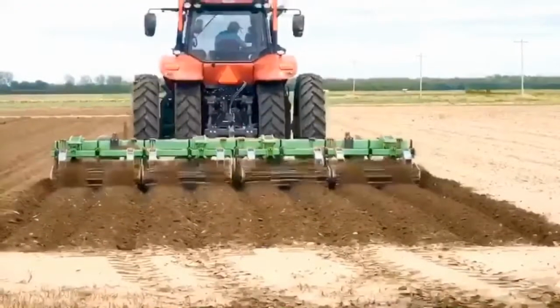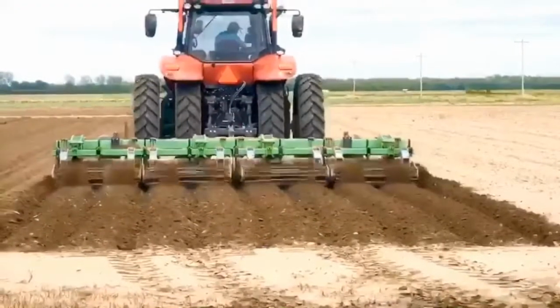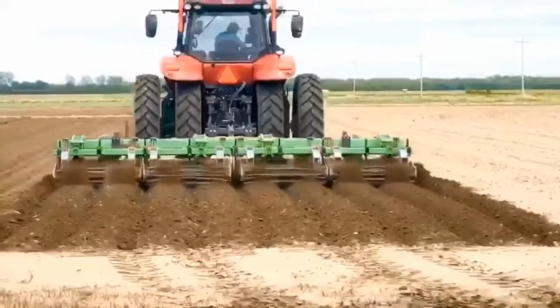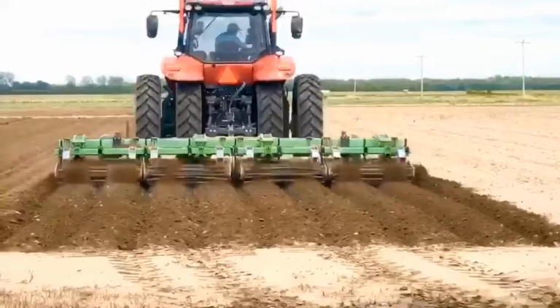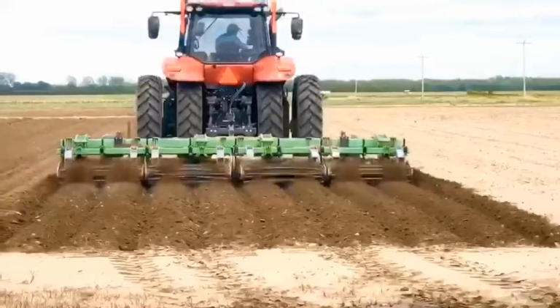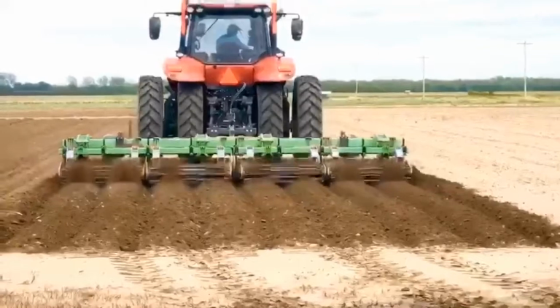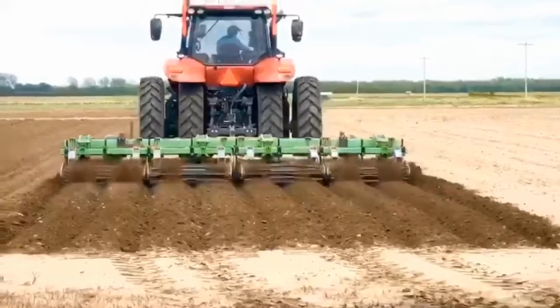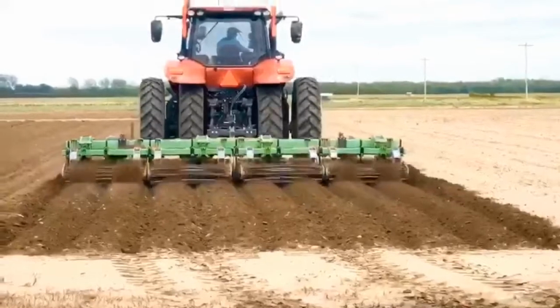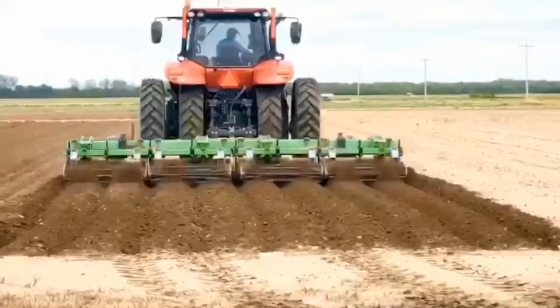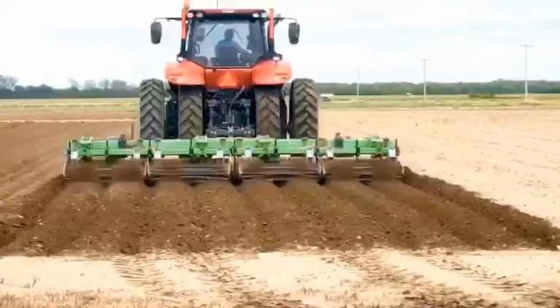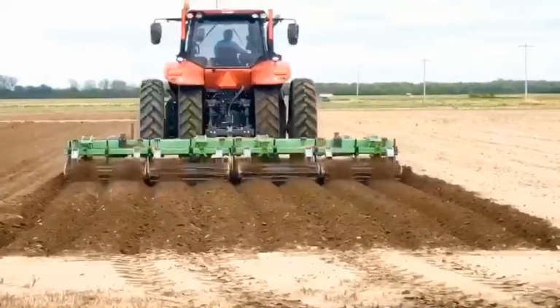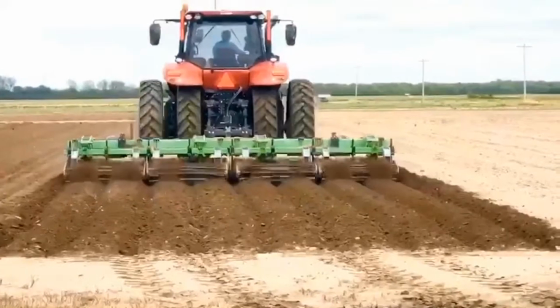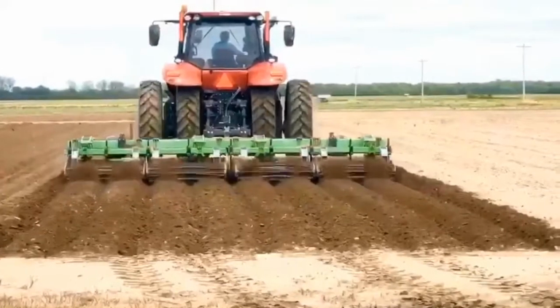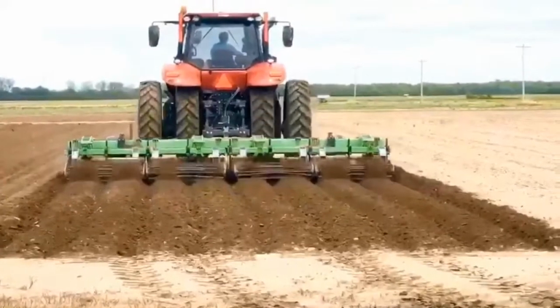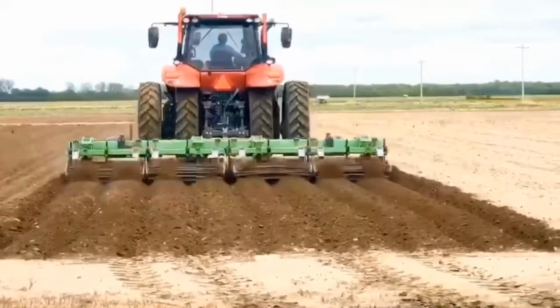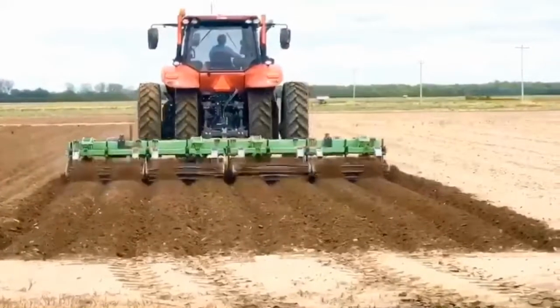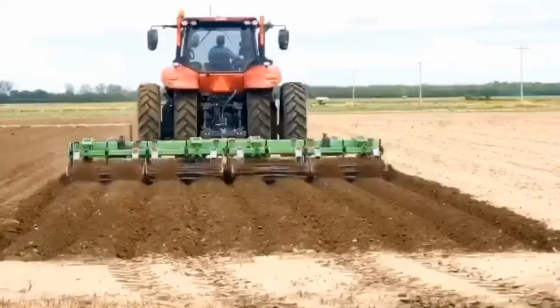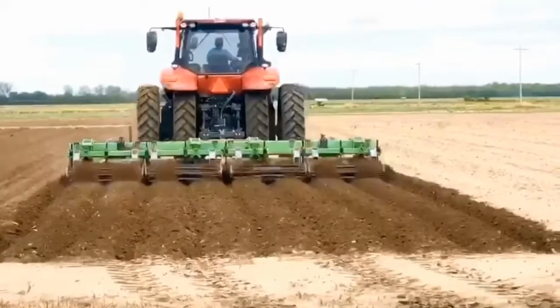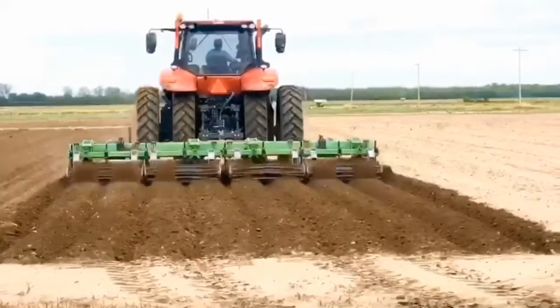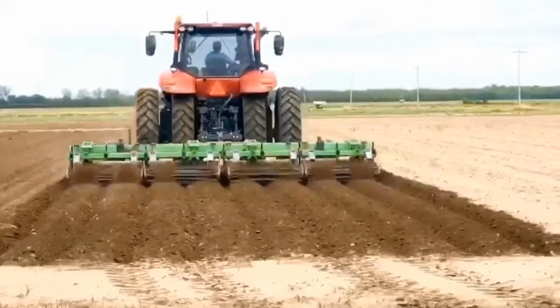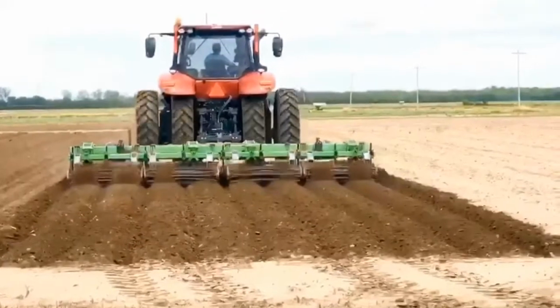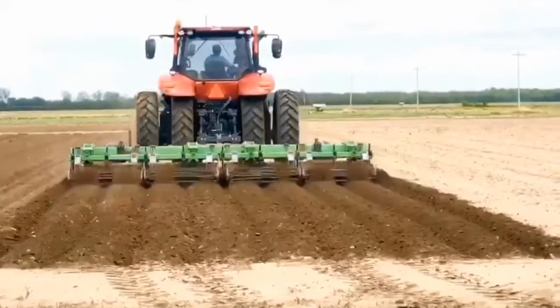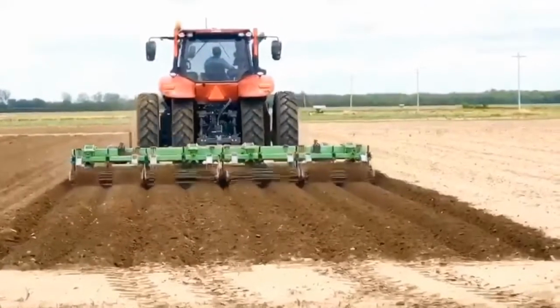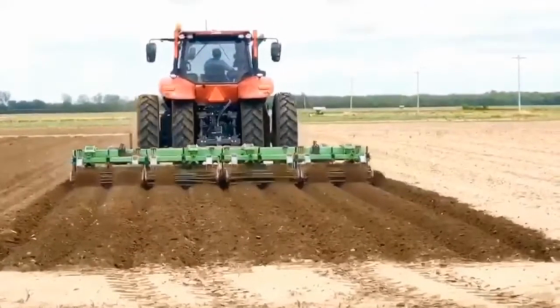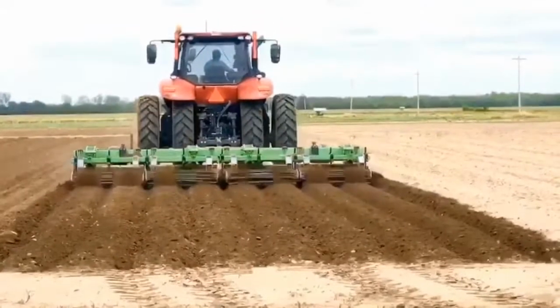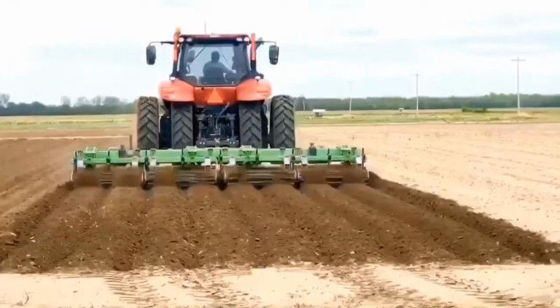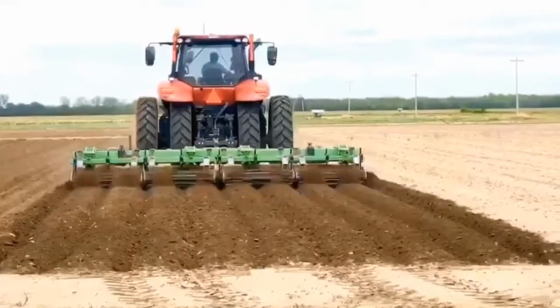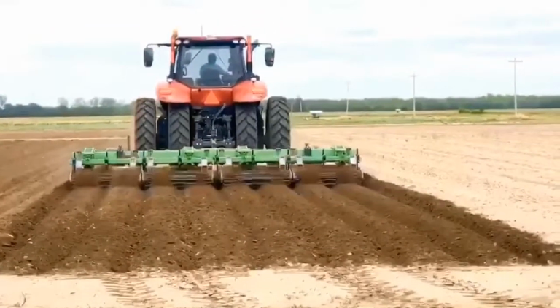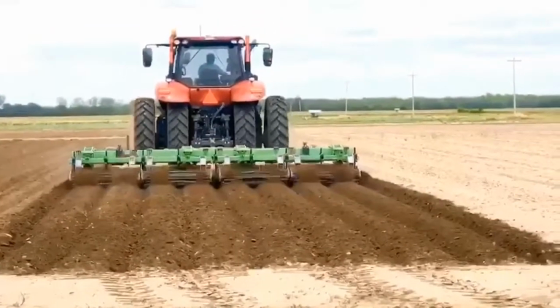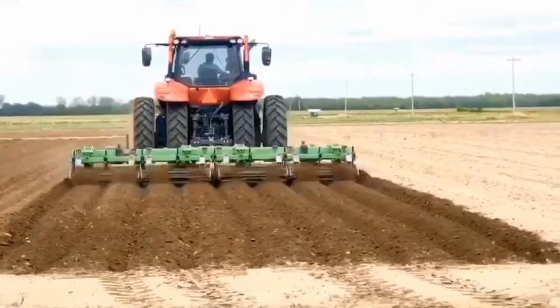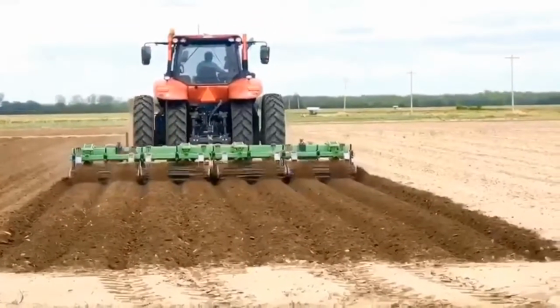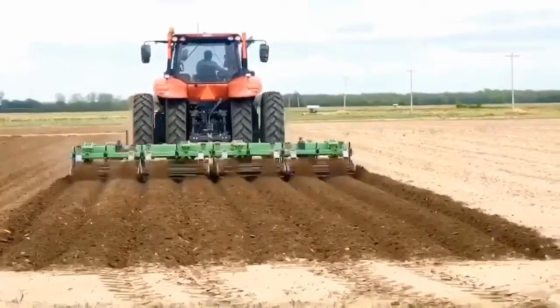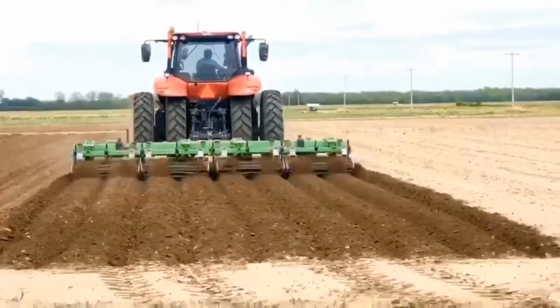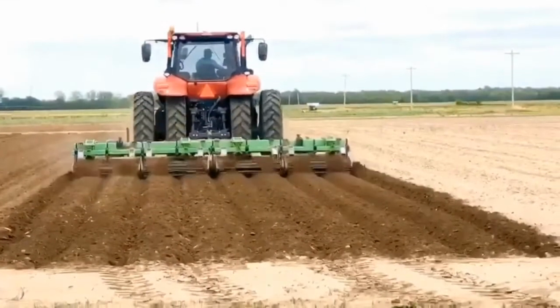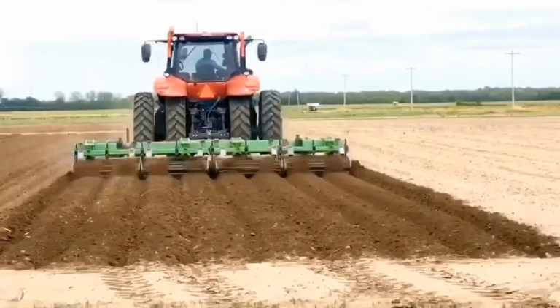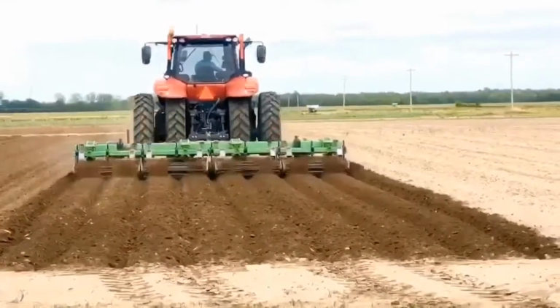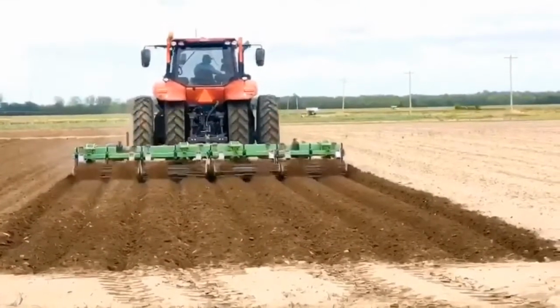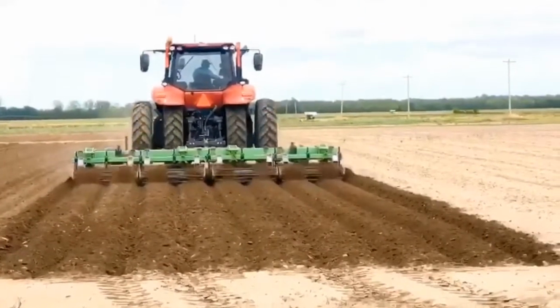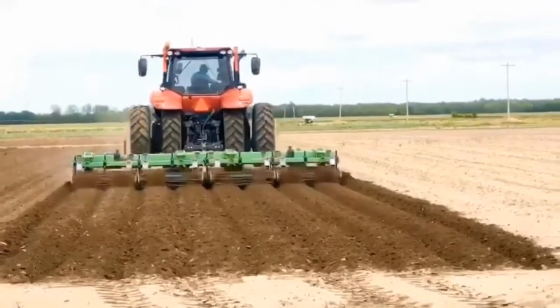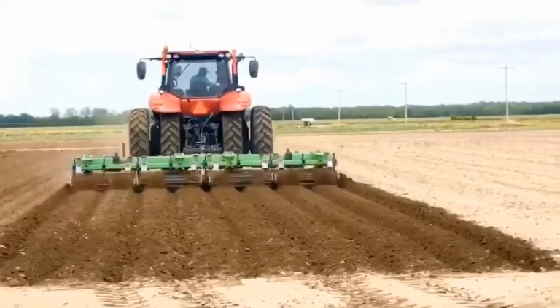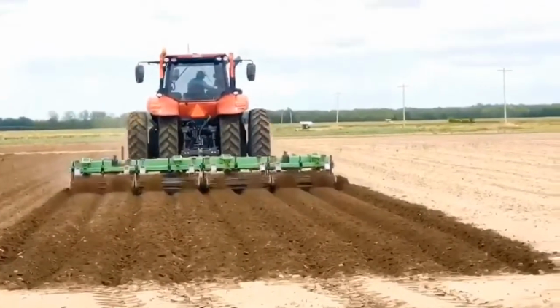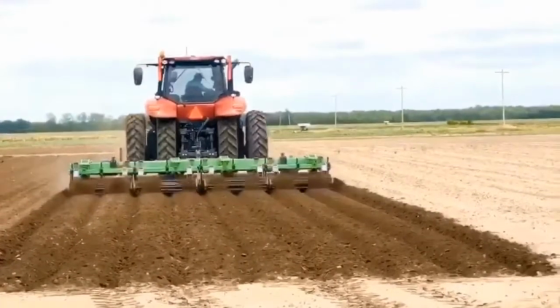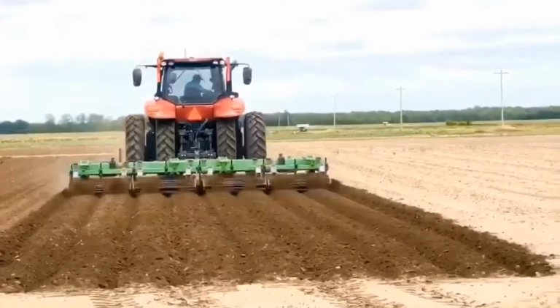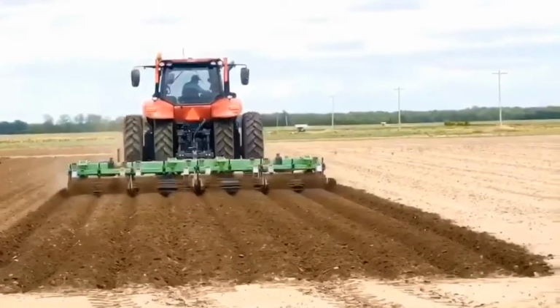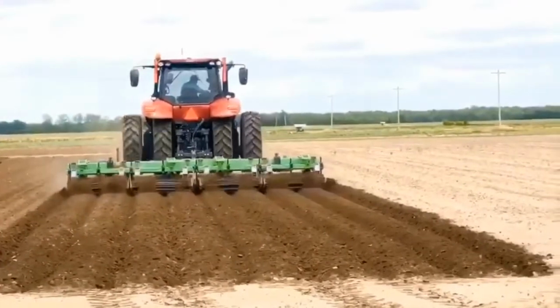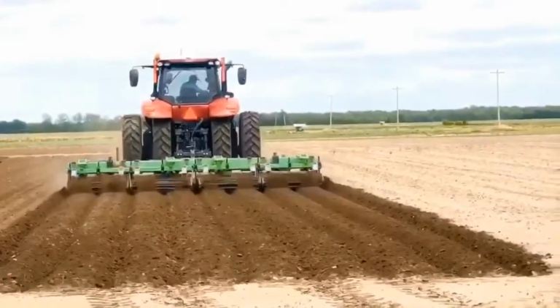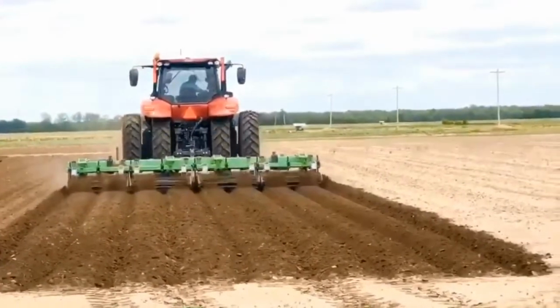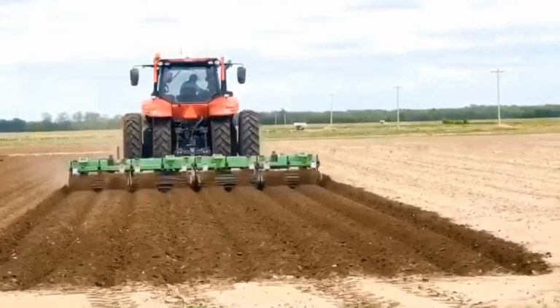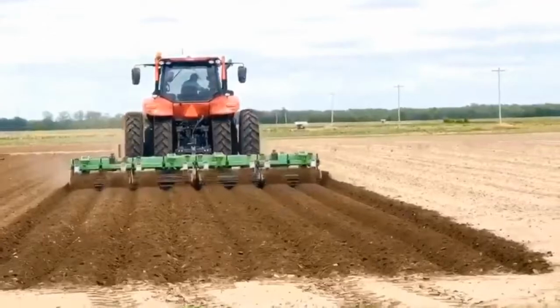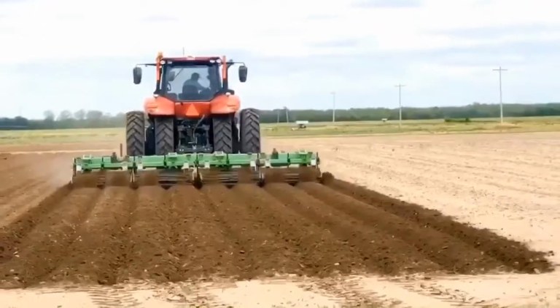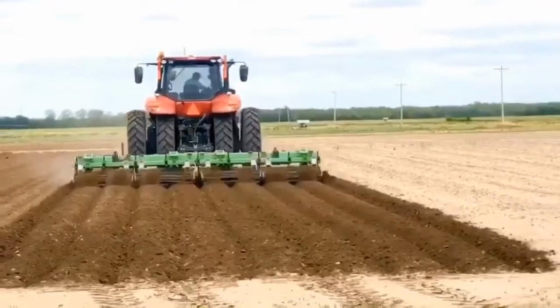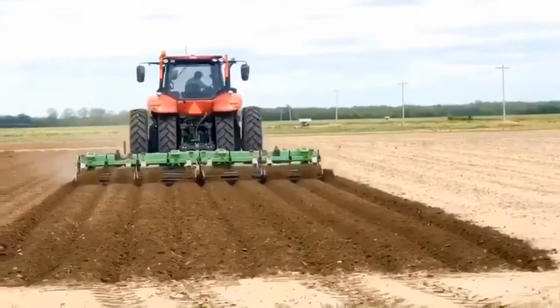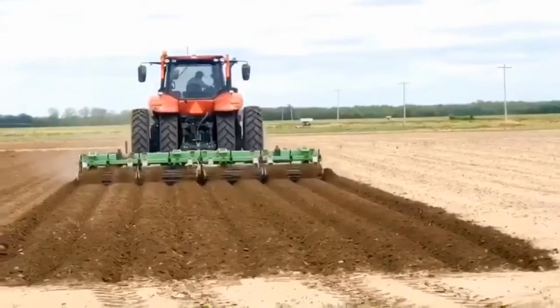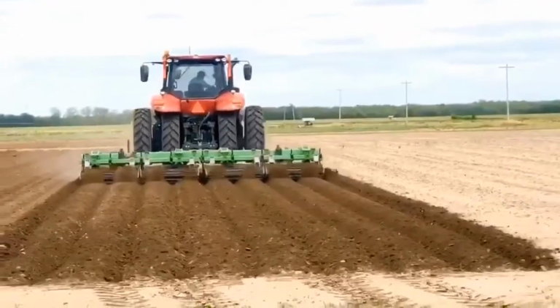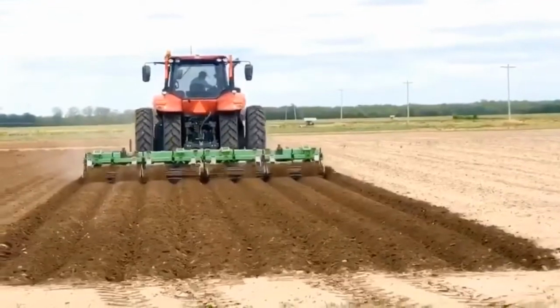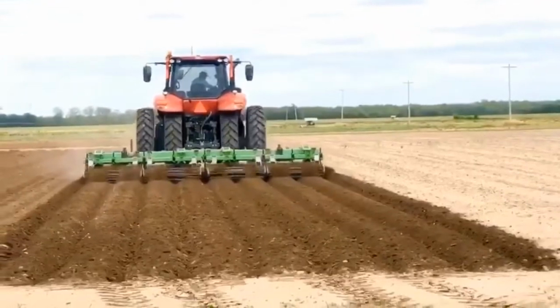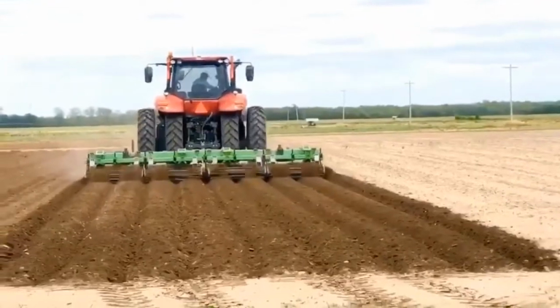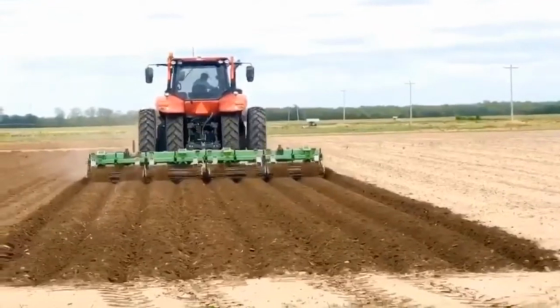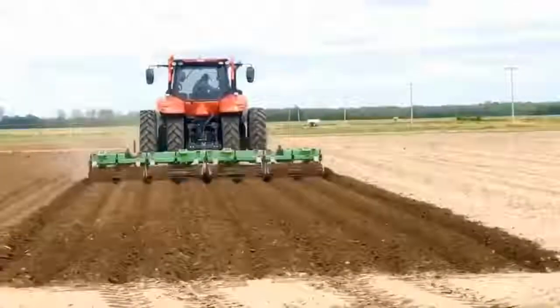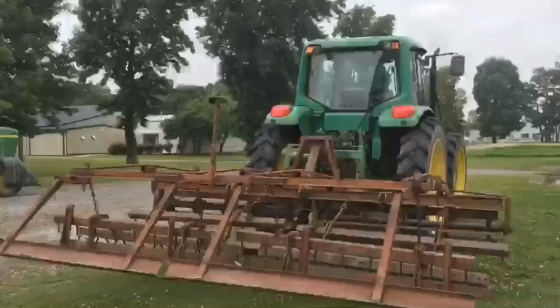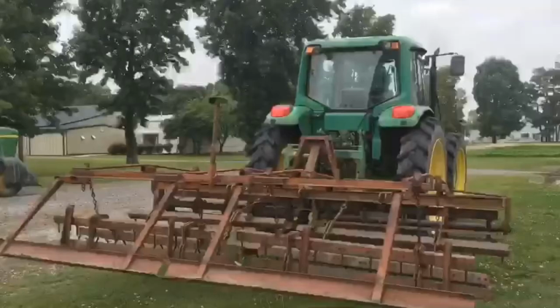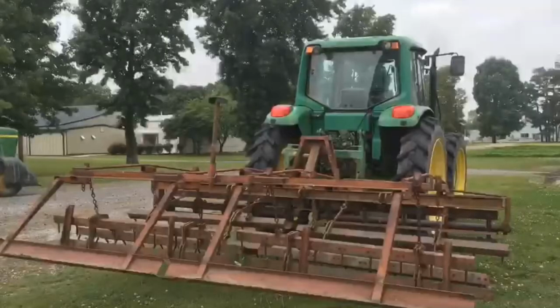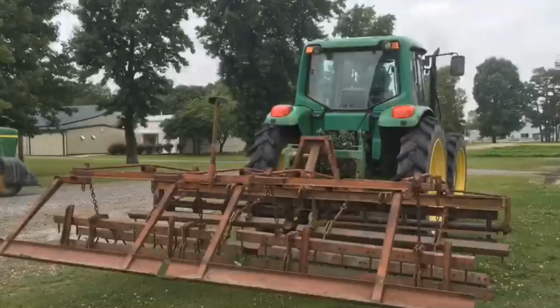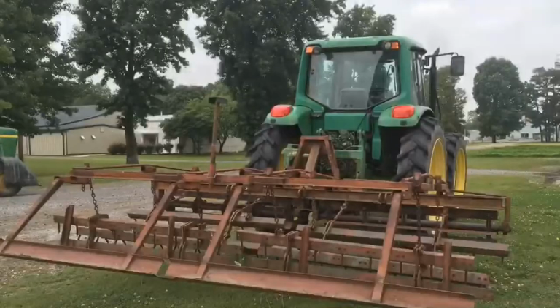This bedder is good for moving soil to make a firm bed, but be careful not to make beds too tall for rice.